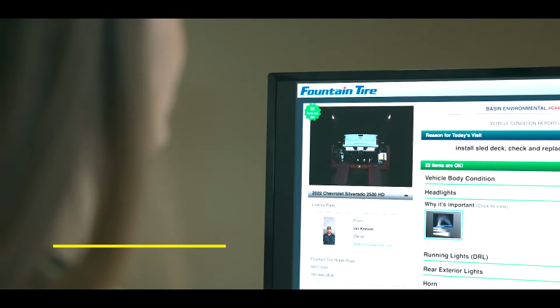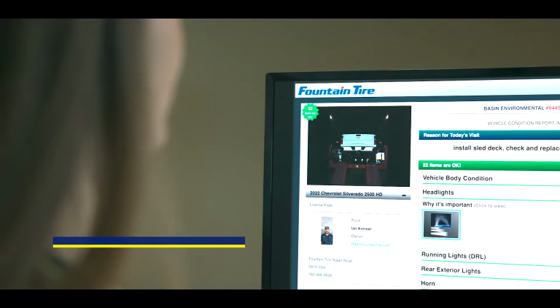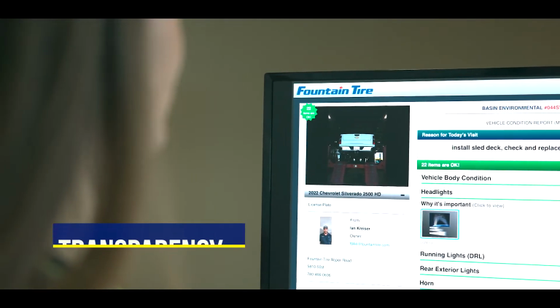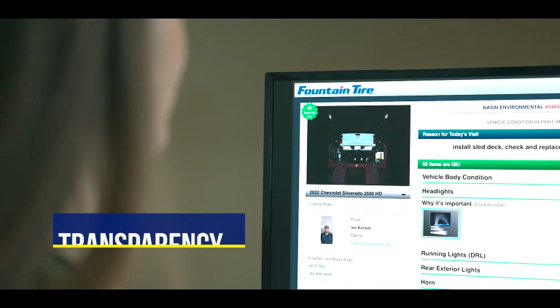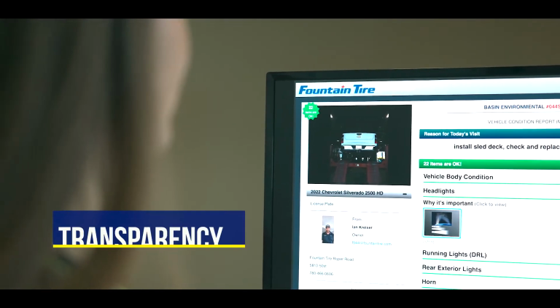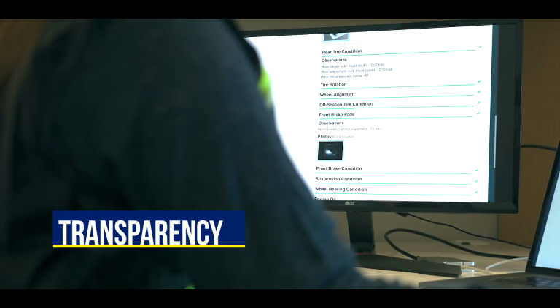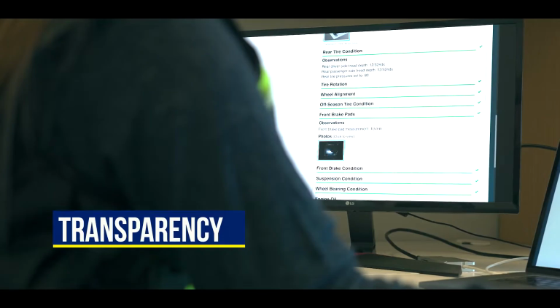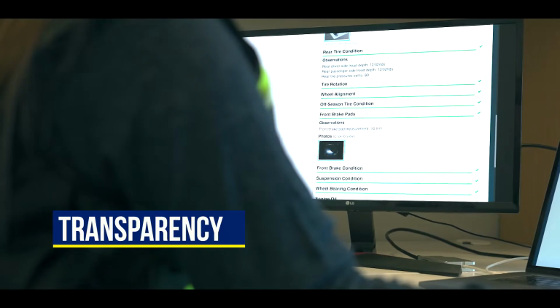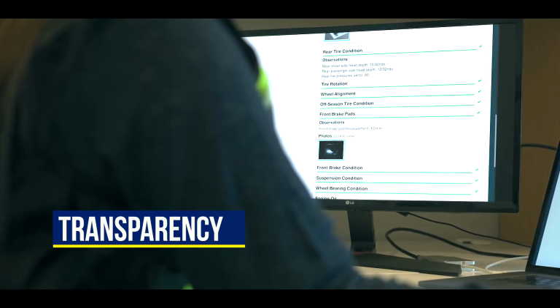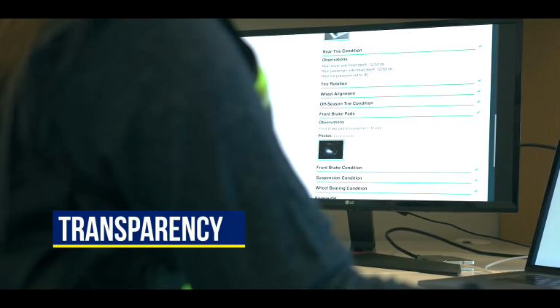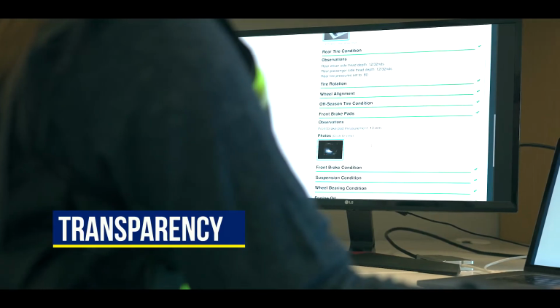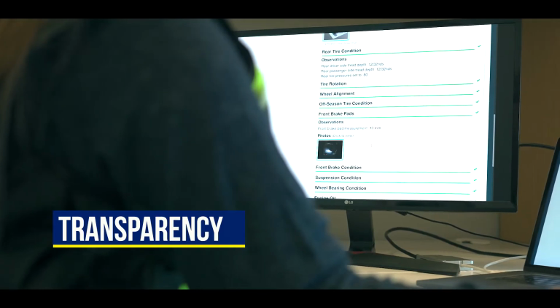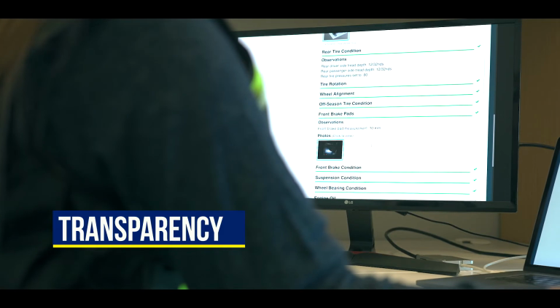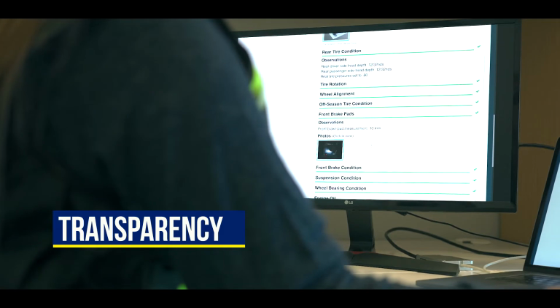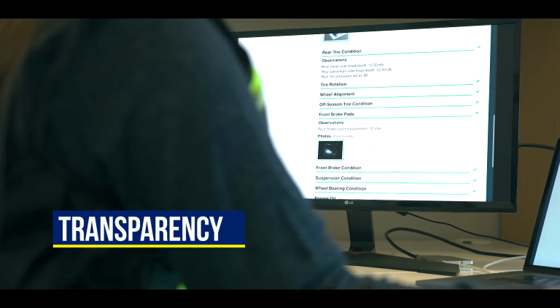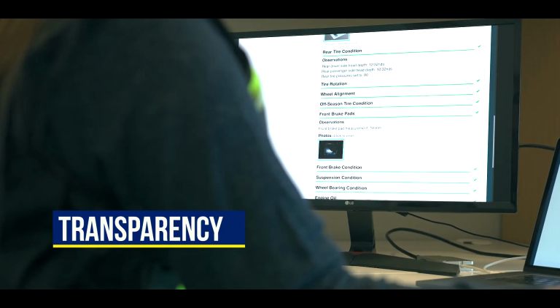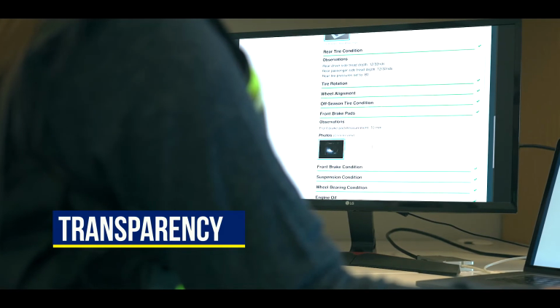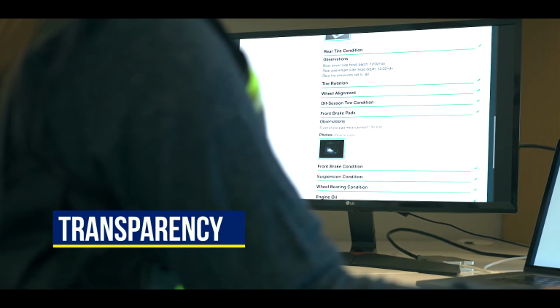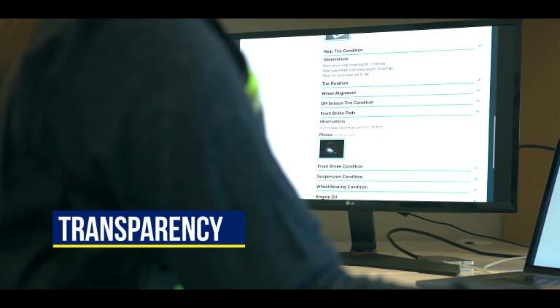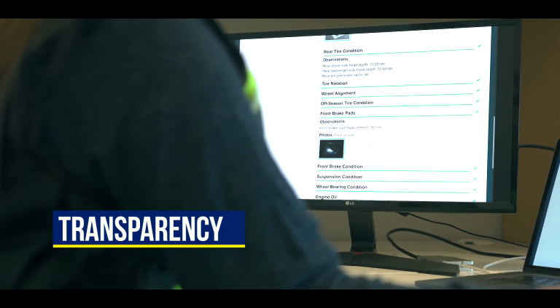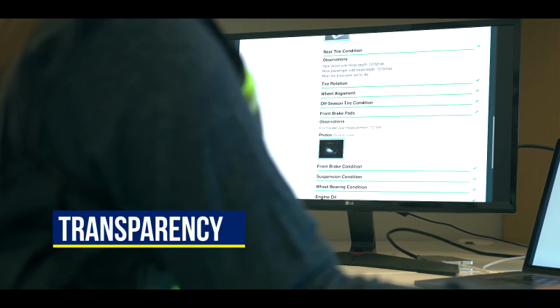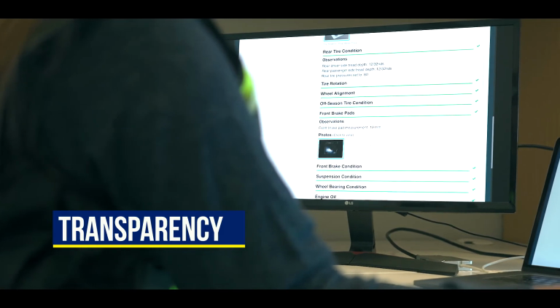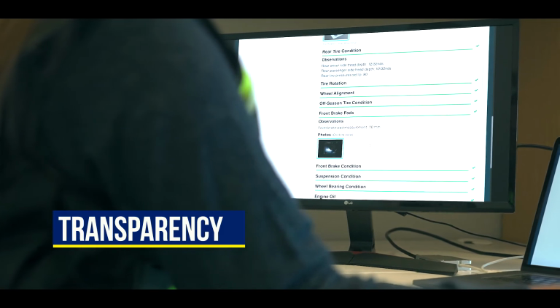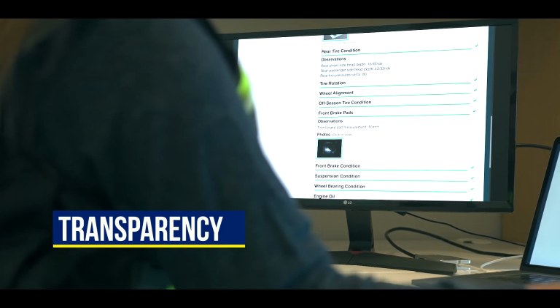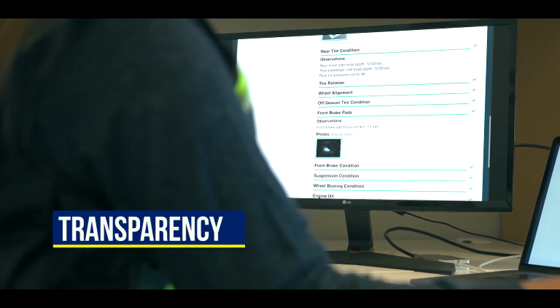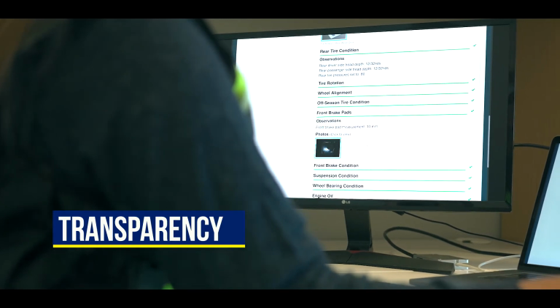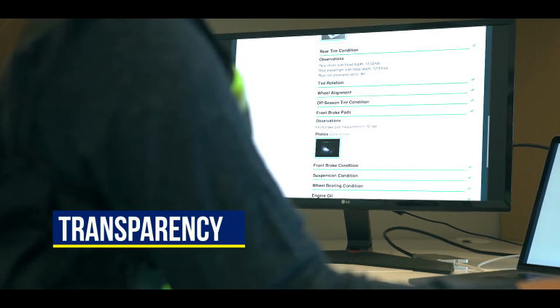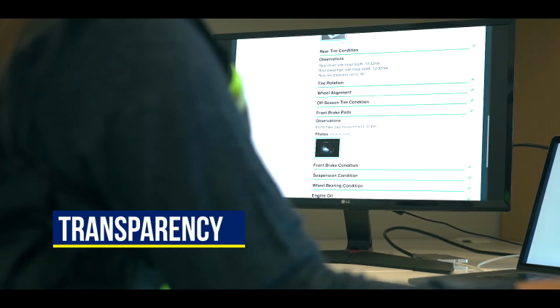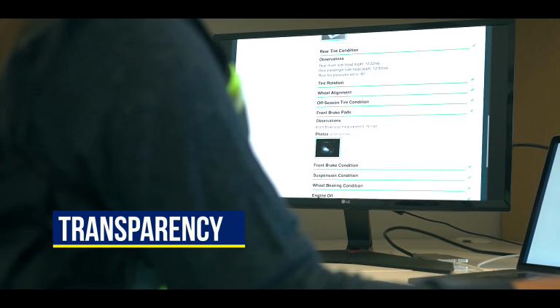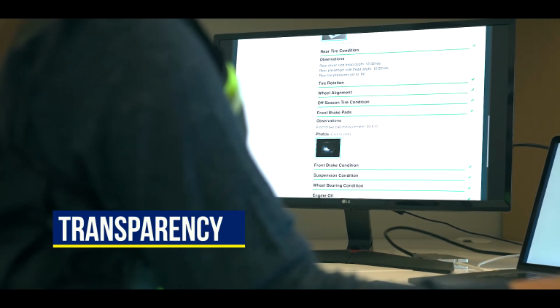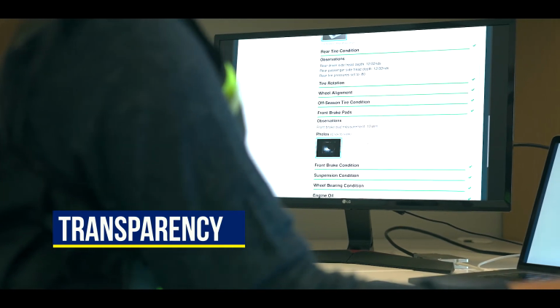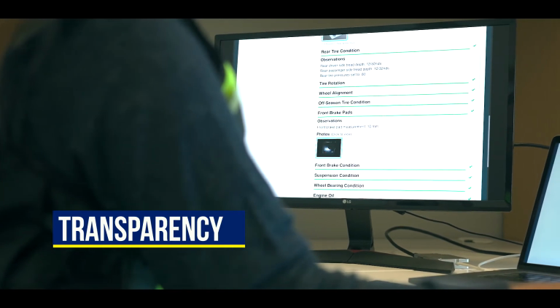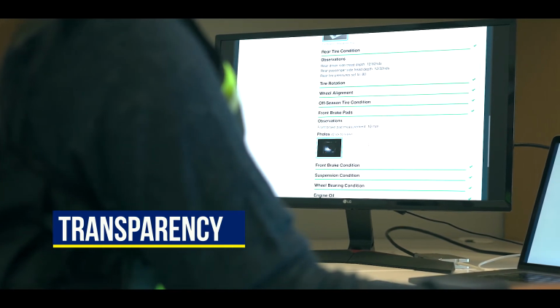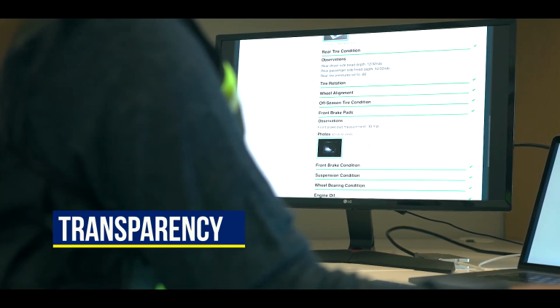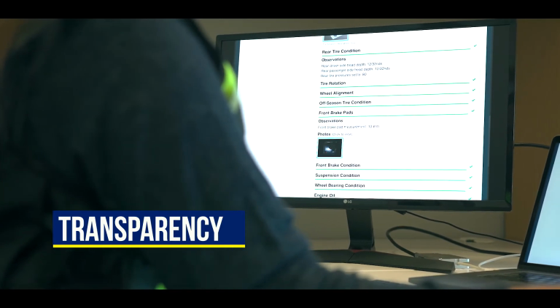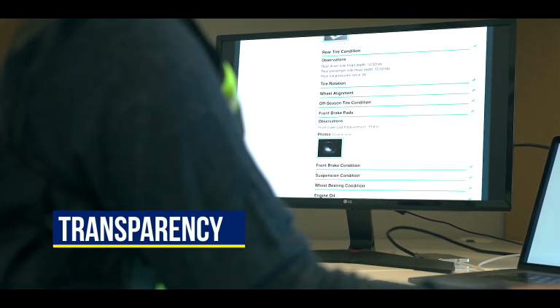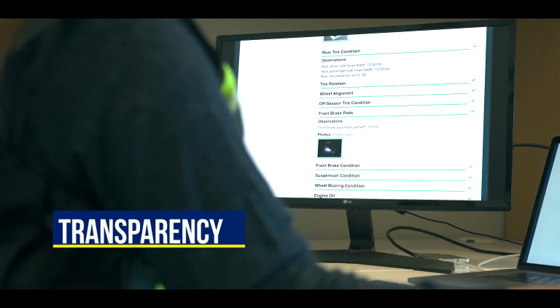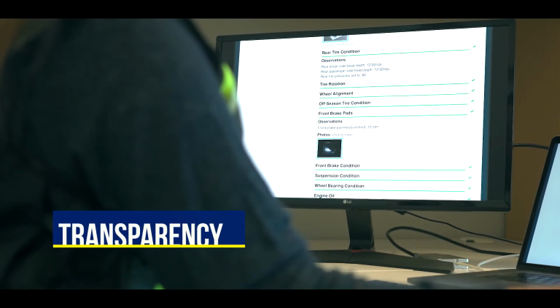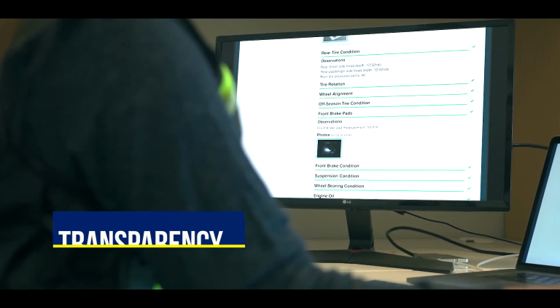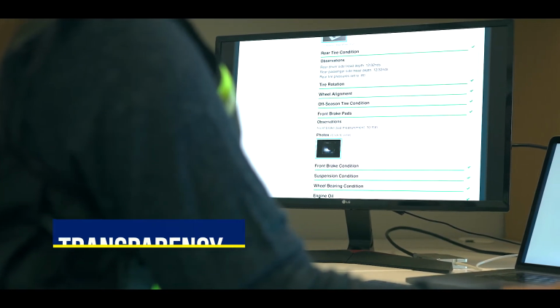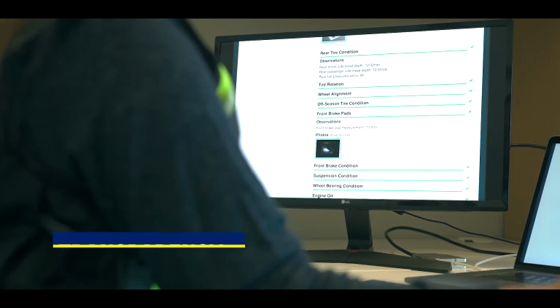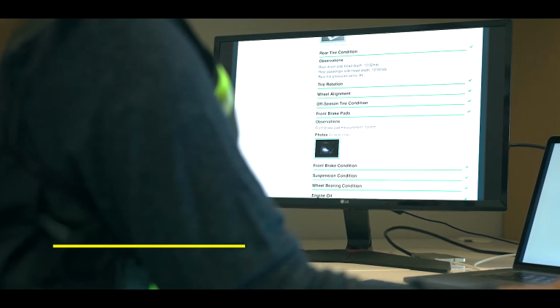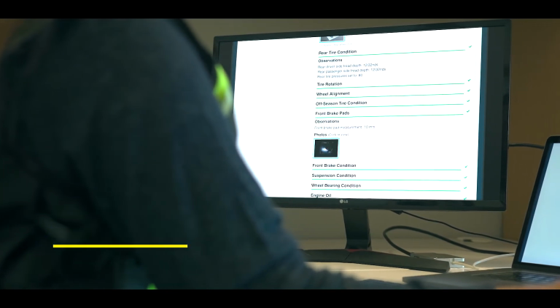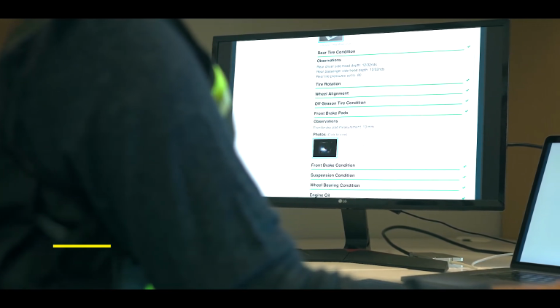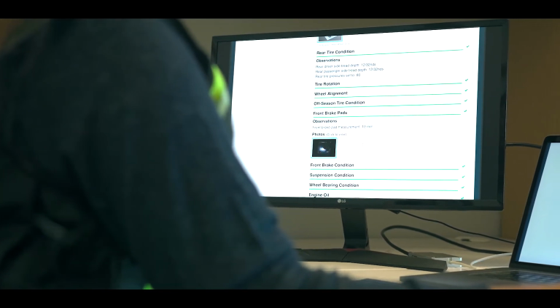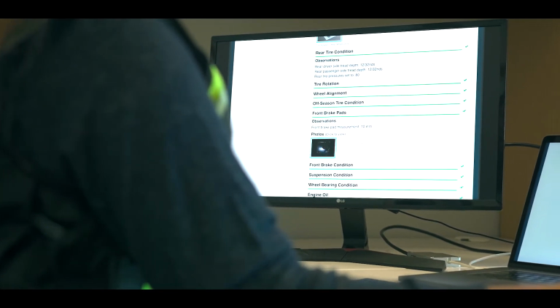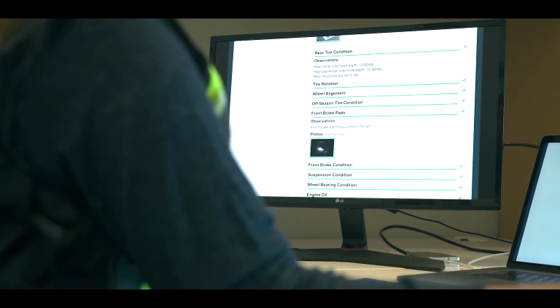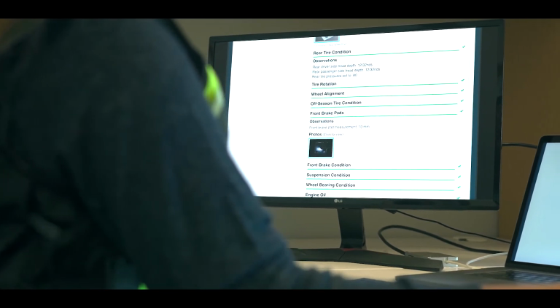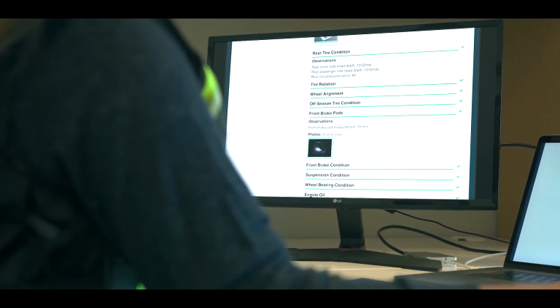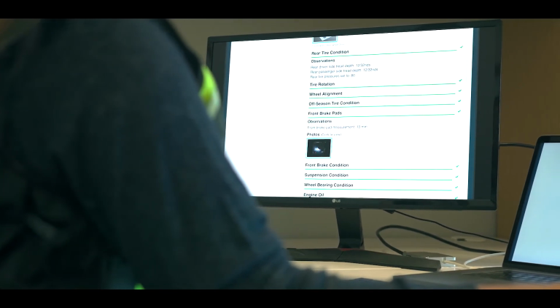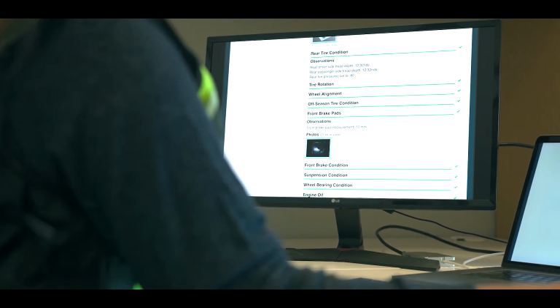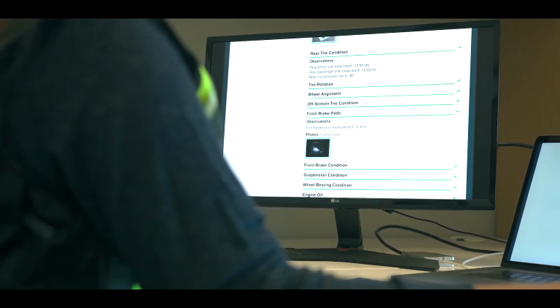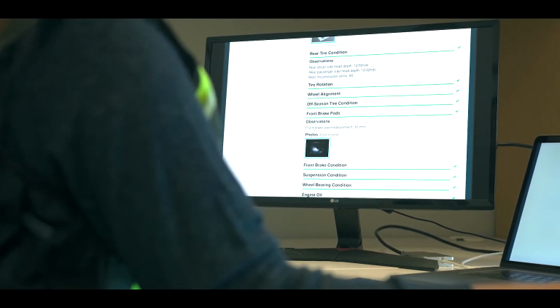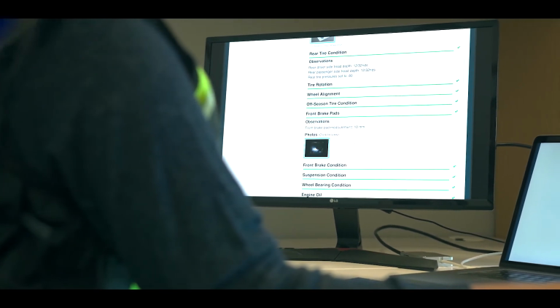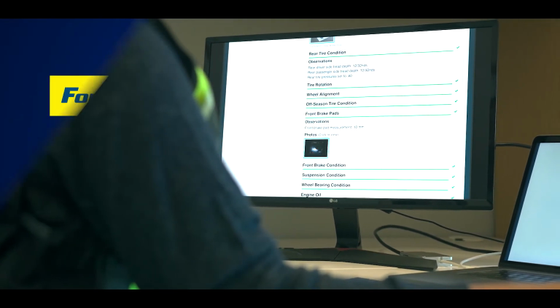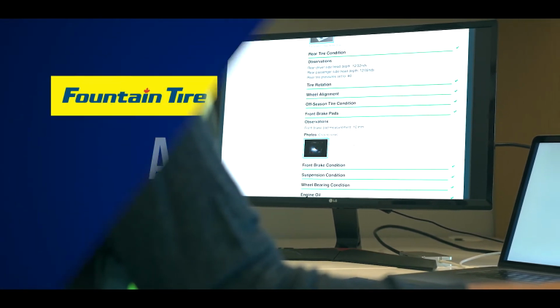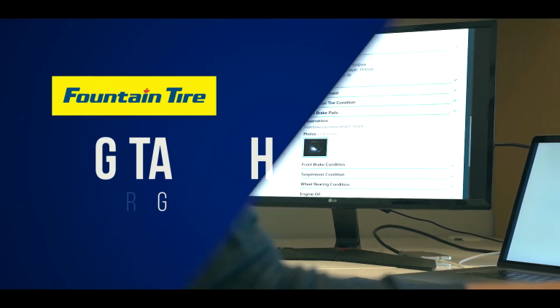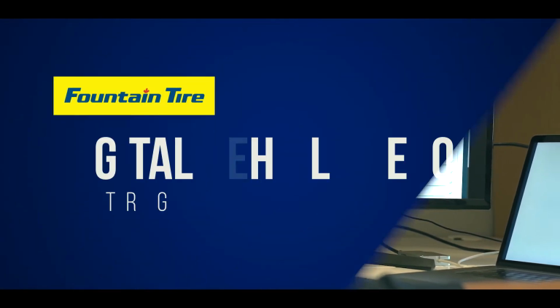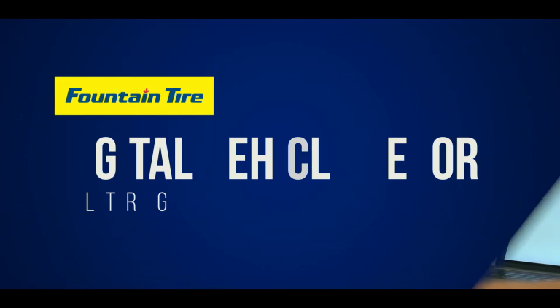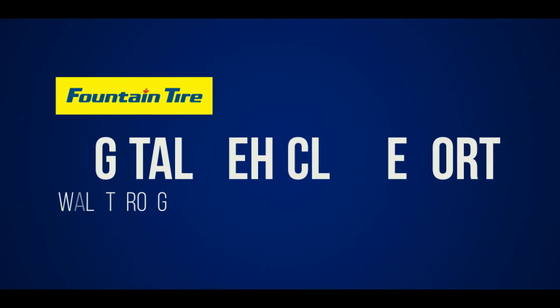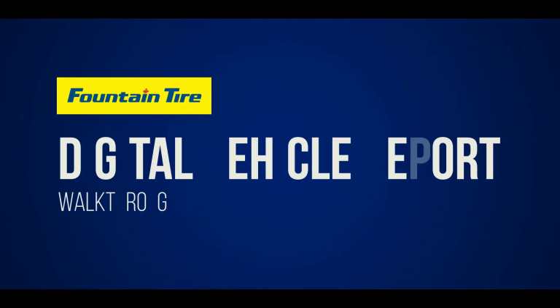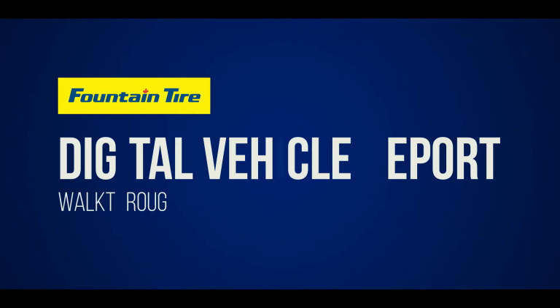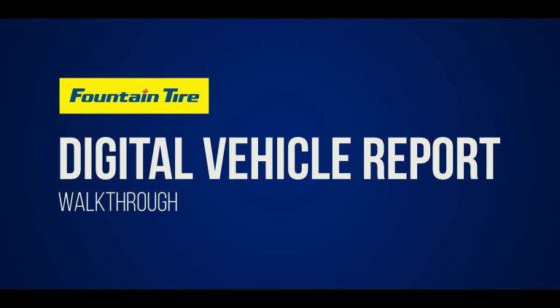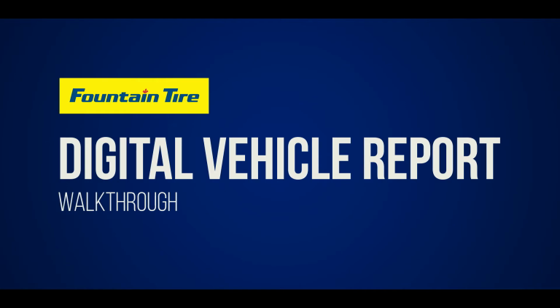Transparency. Detailed photos and videos will show you exactly what our technicians saw, so there's no guesswork needed.